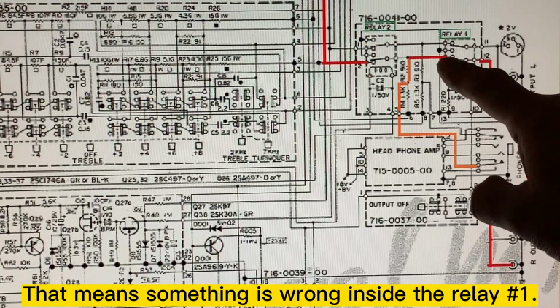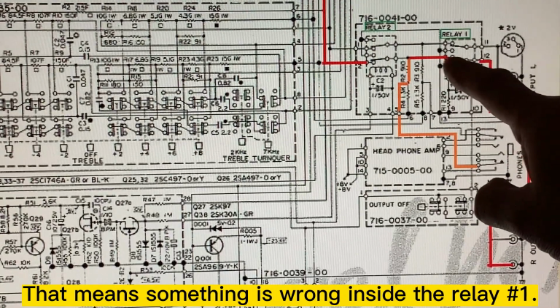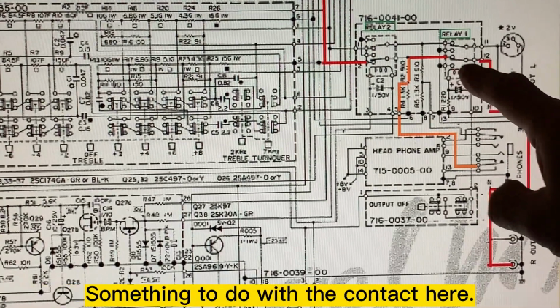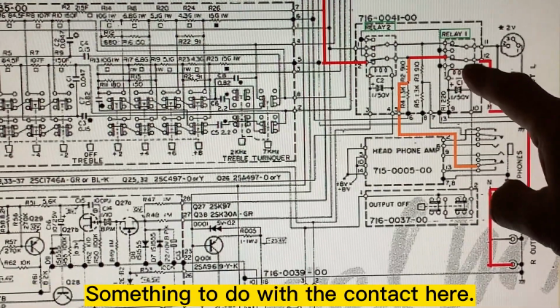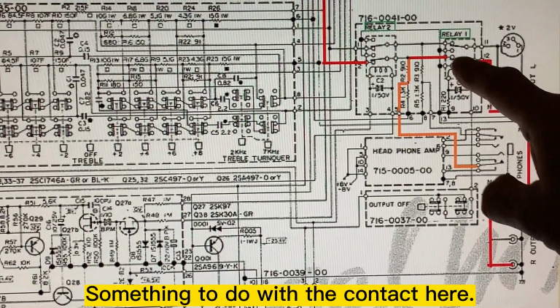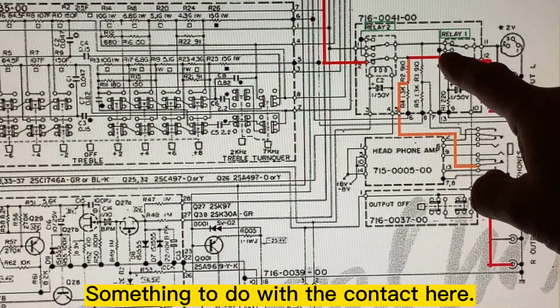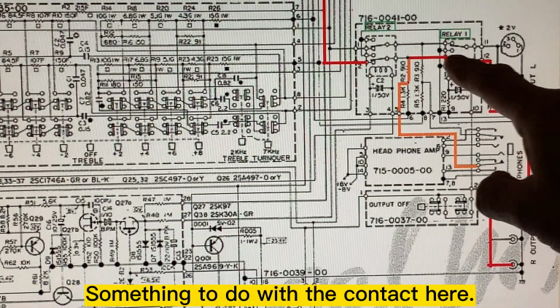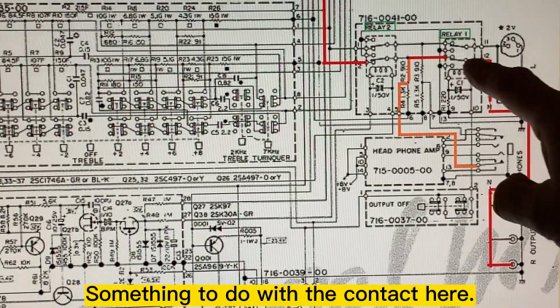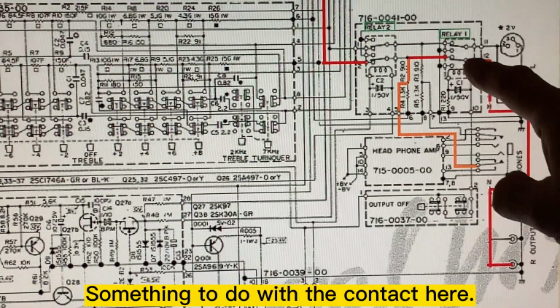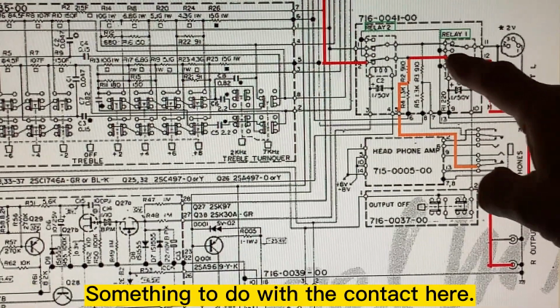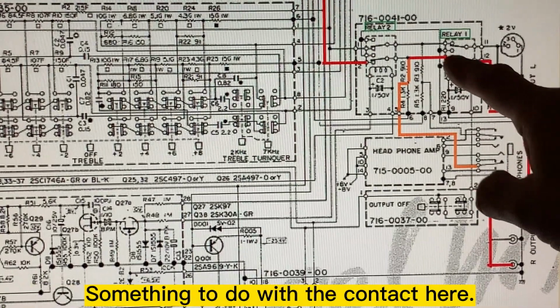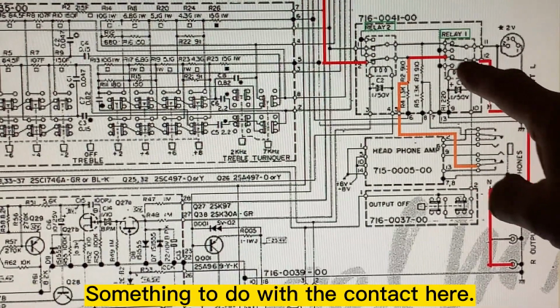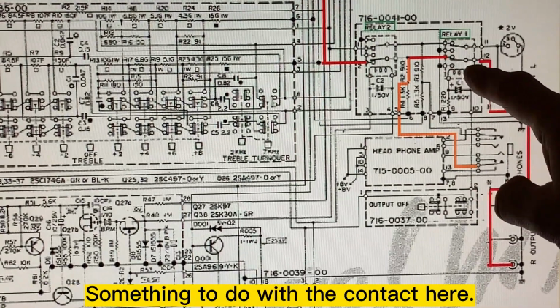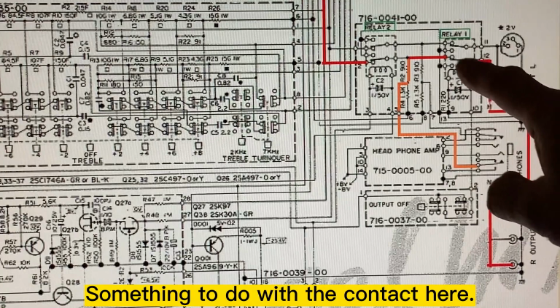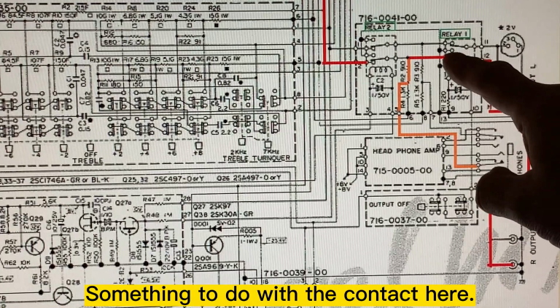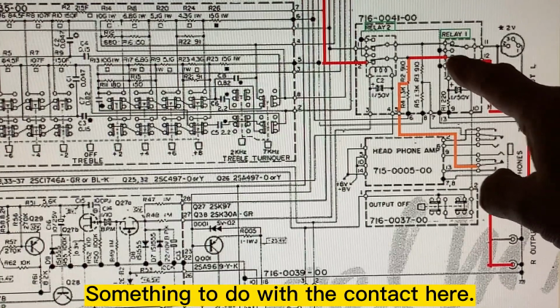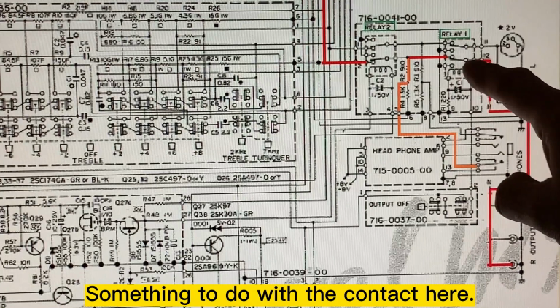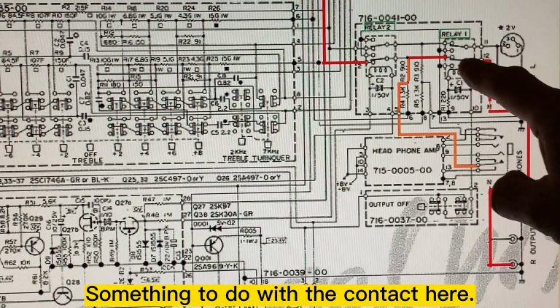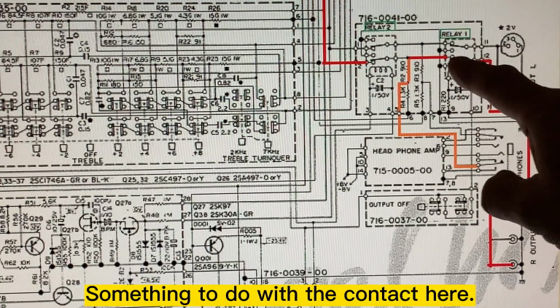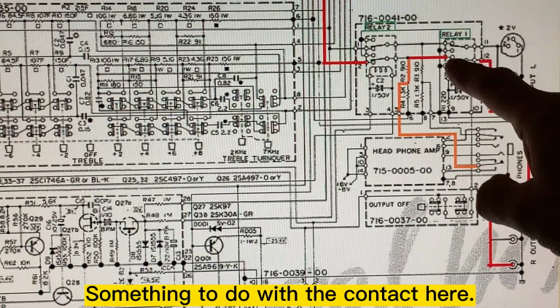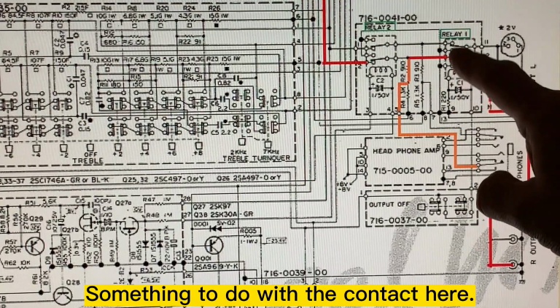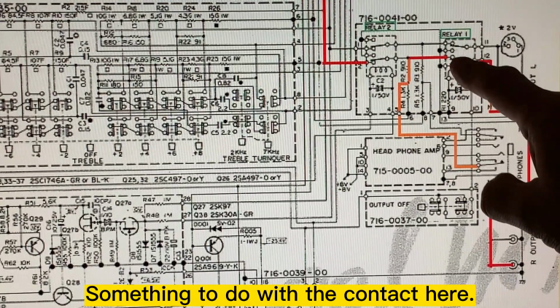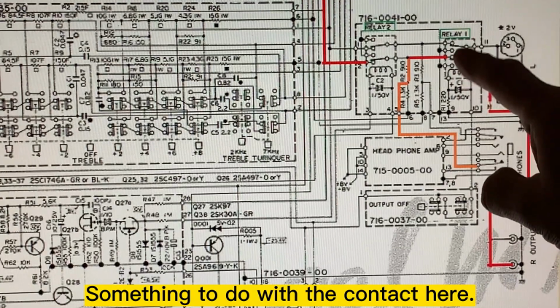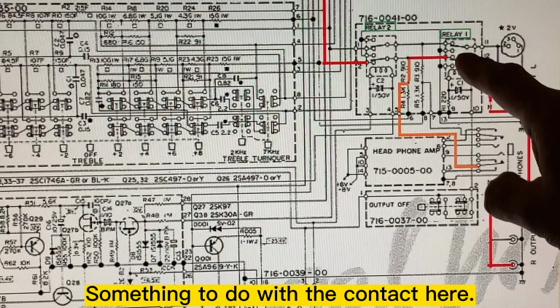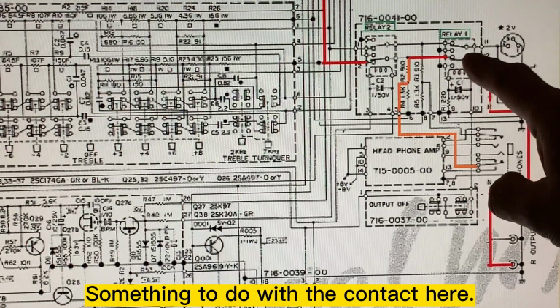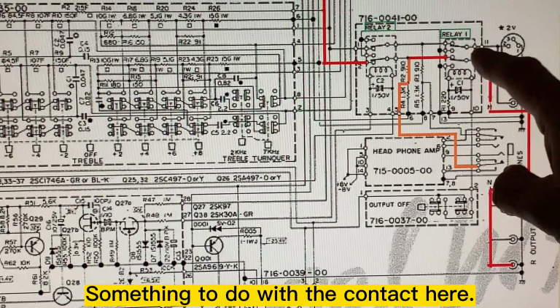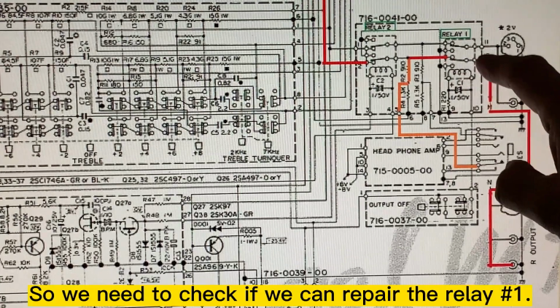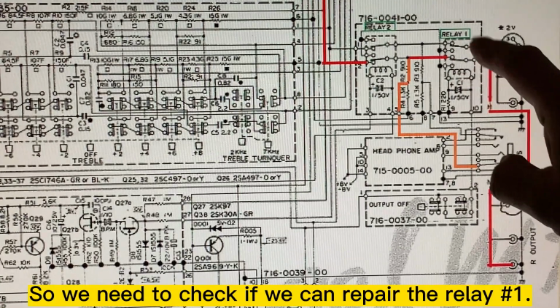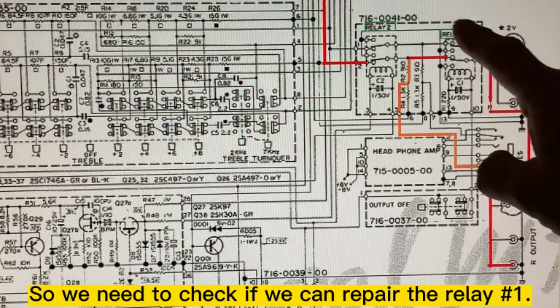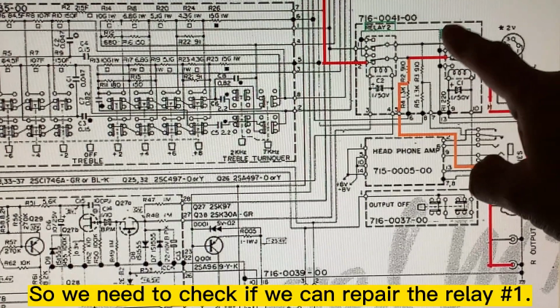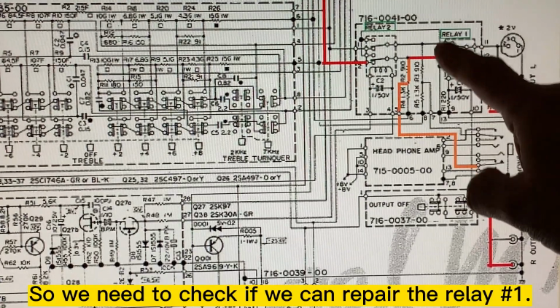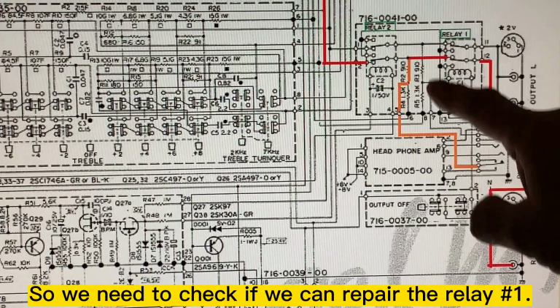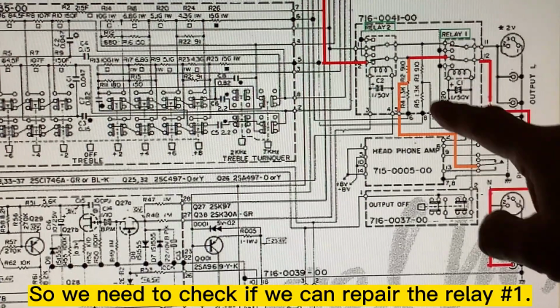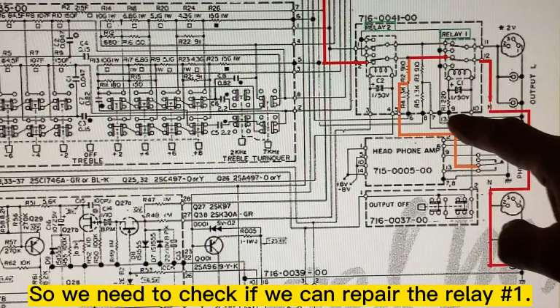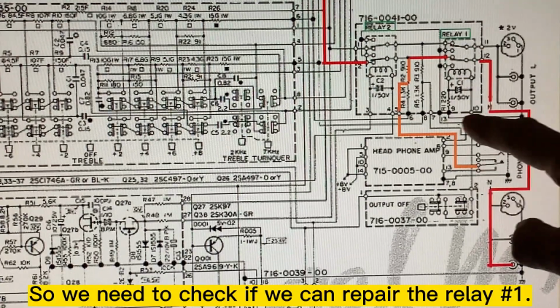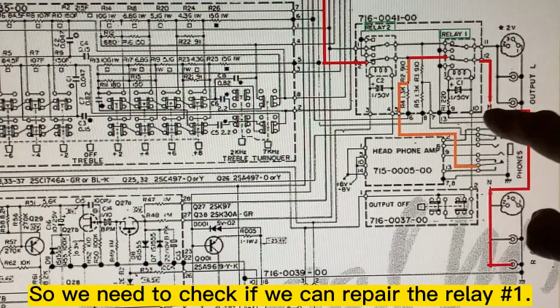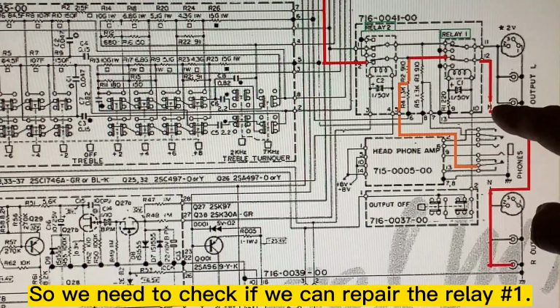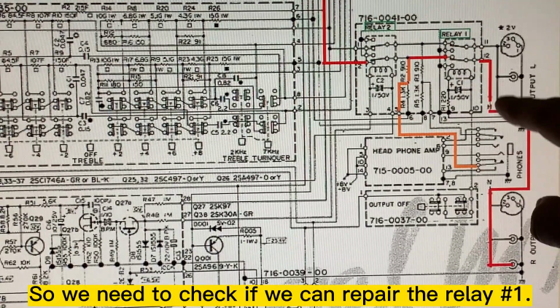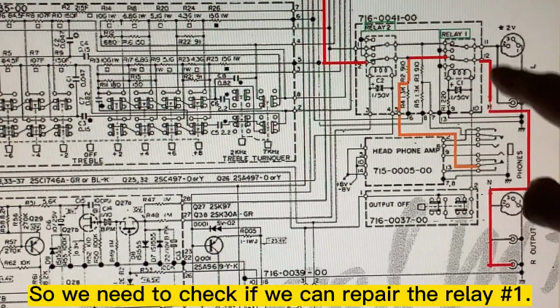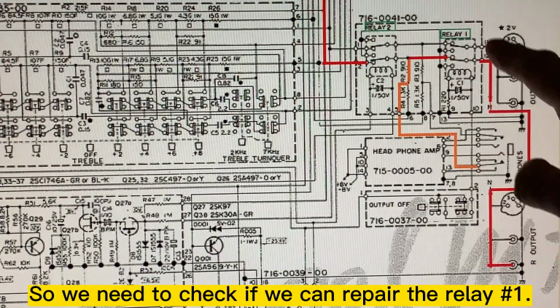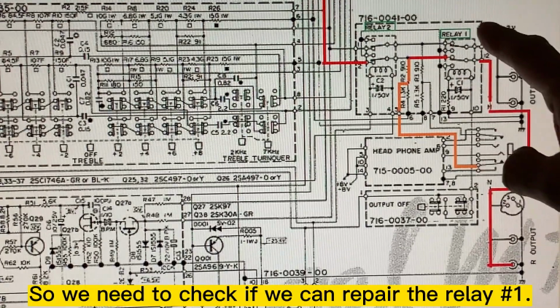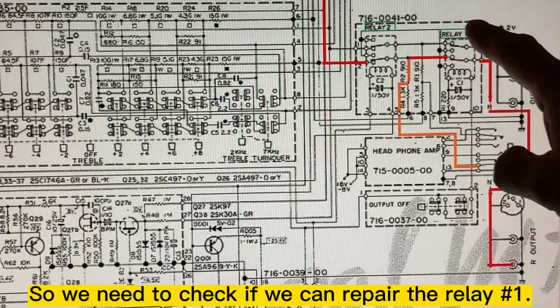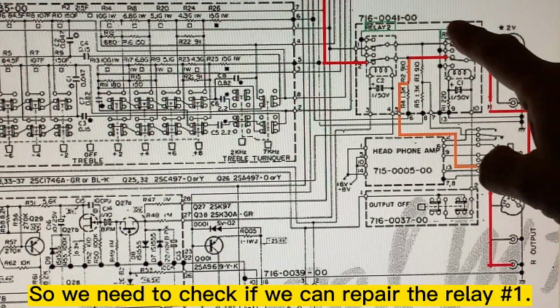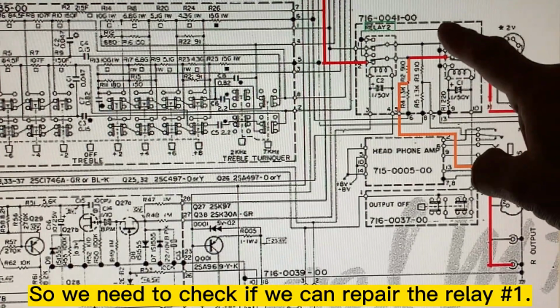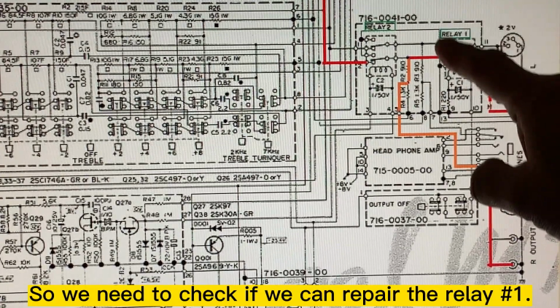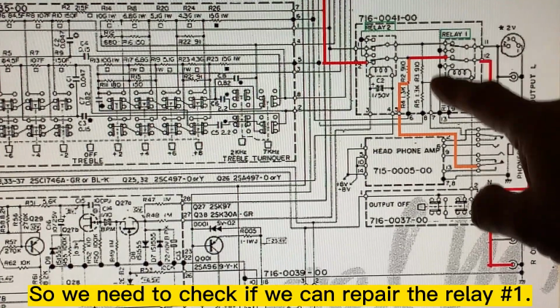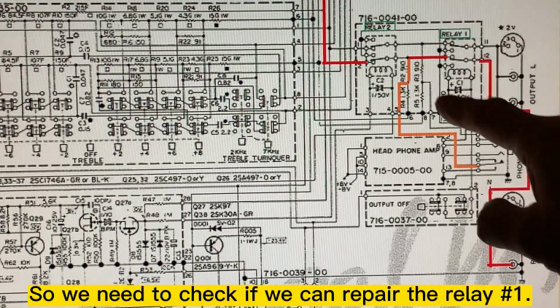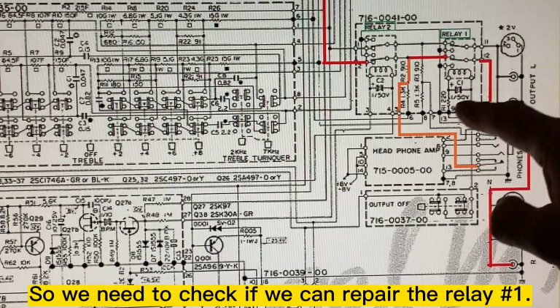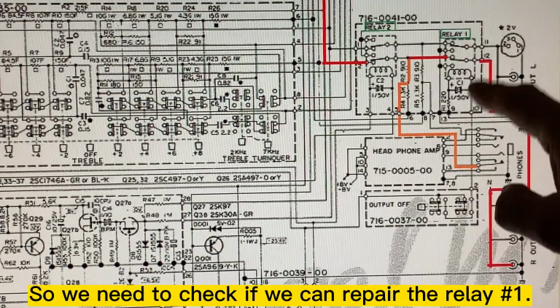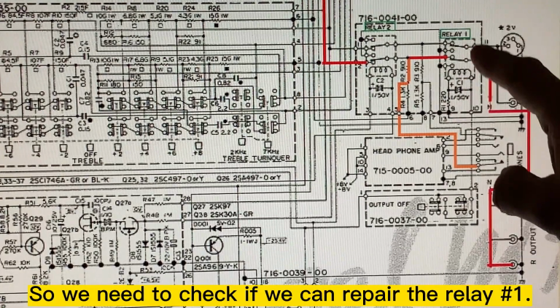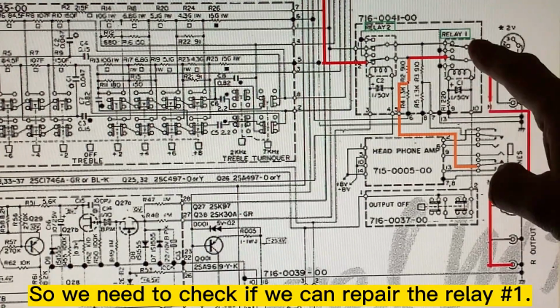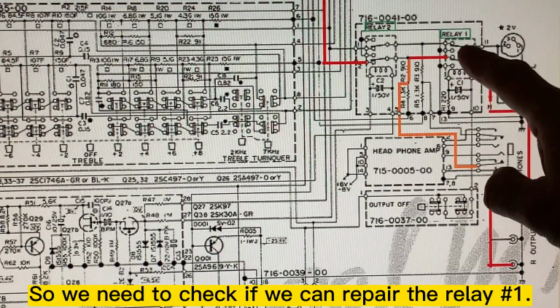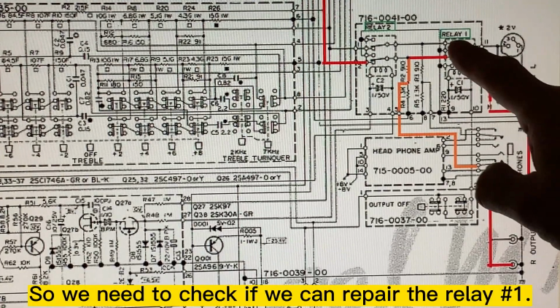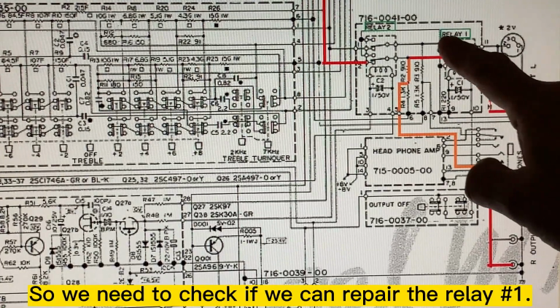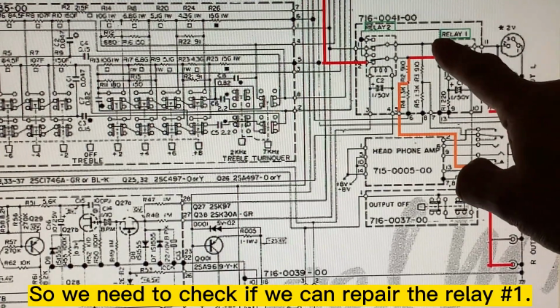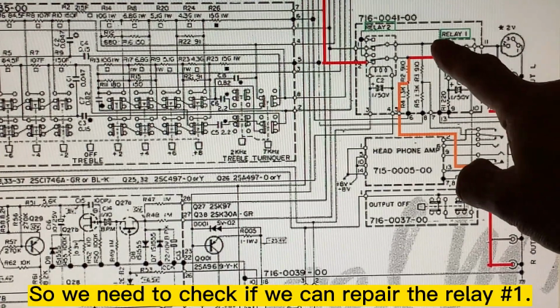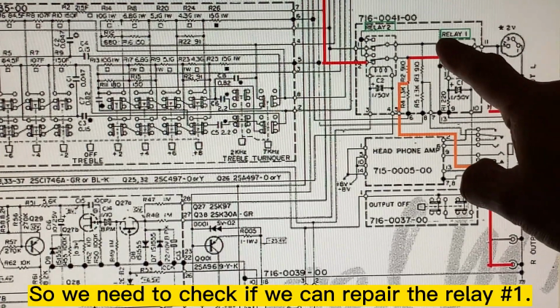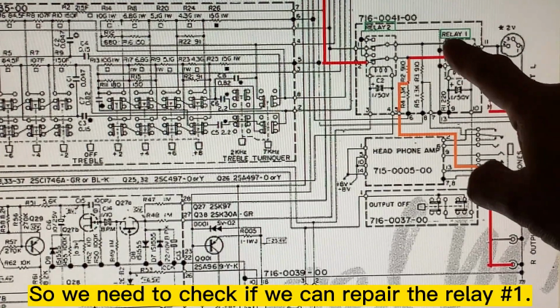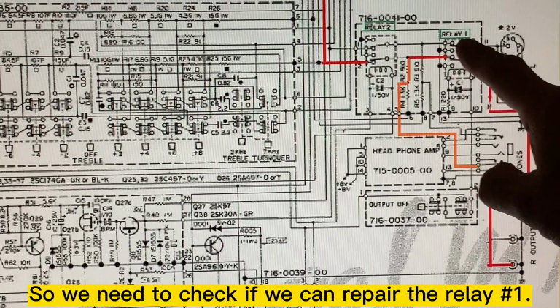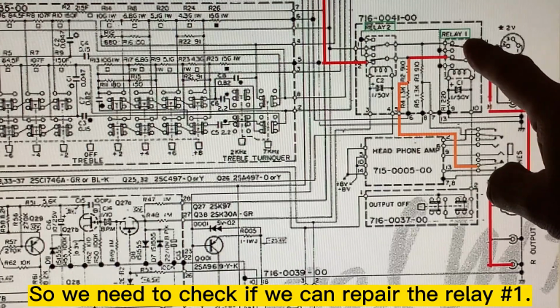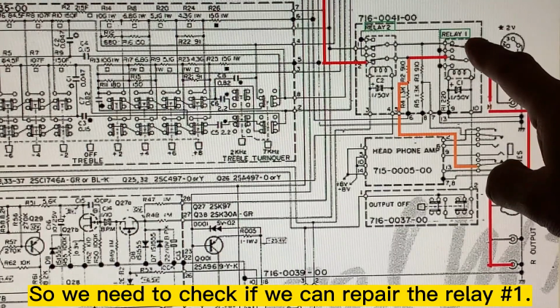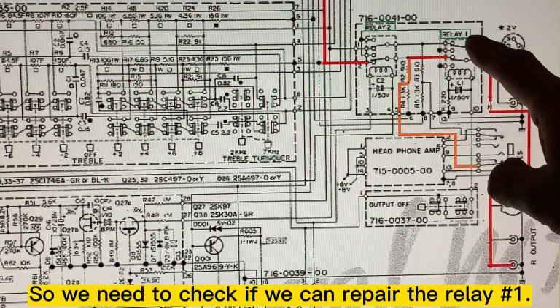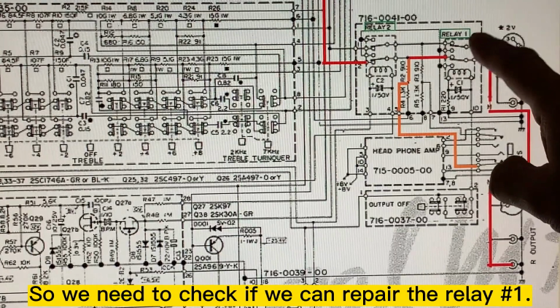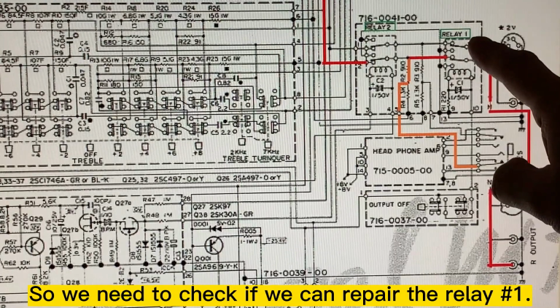So I need to check the contact here and see if I can repair relay 1.